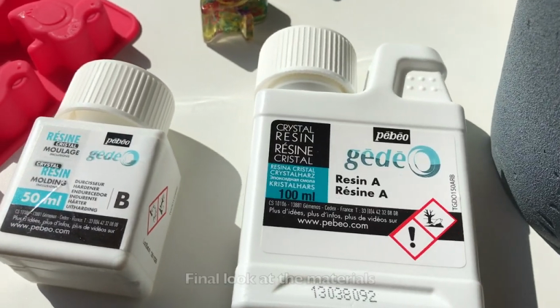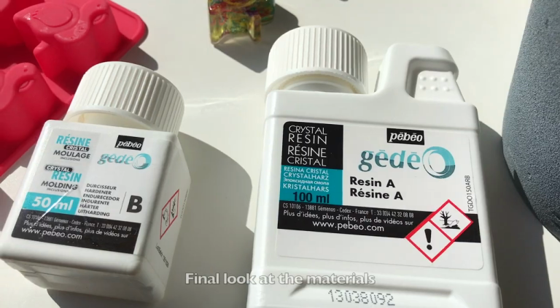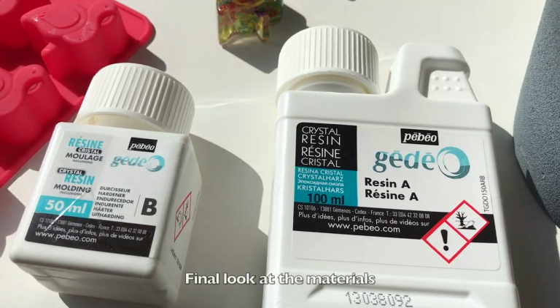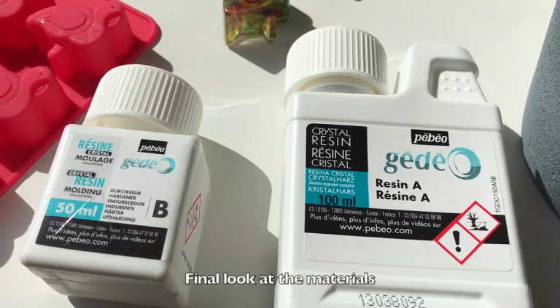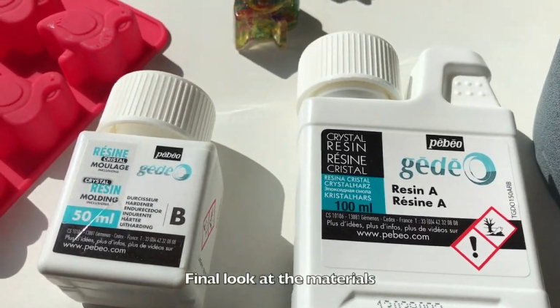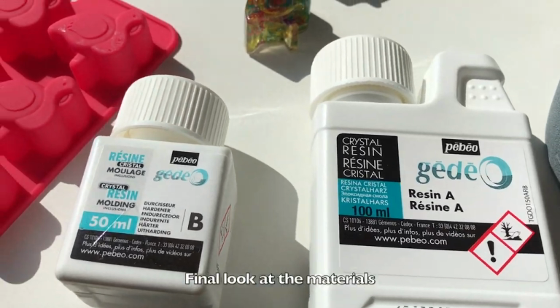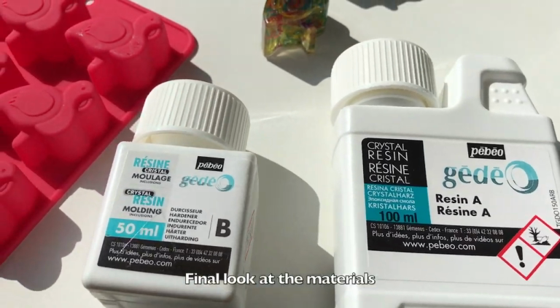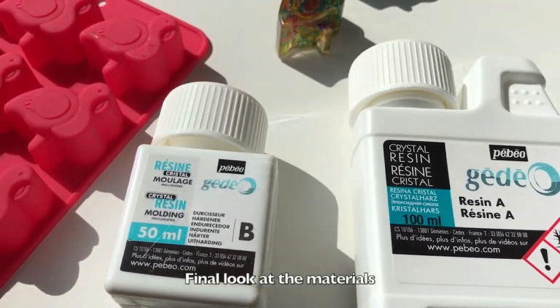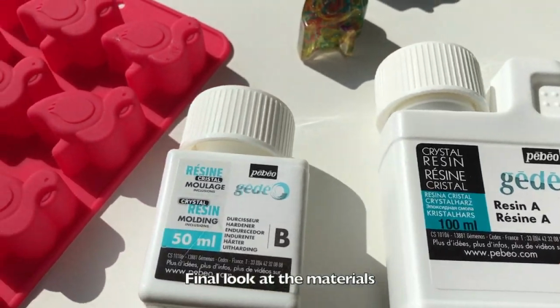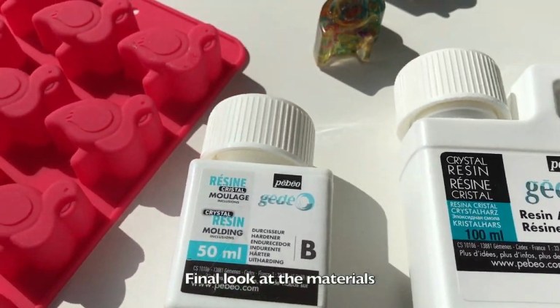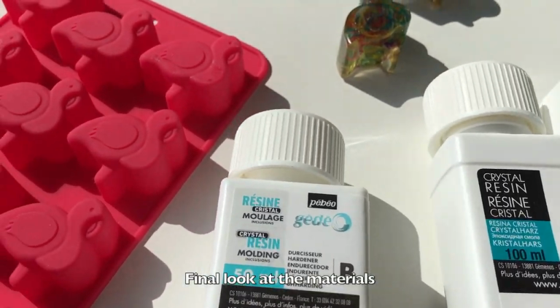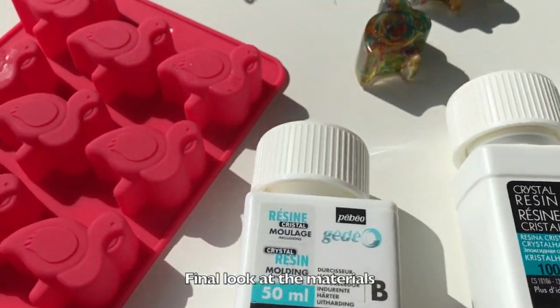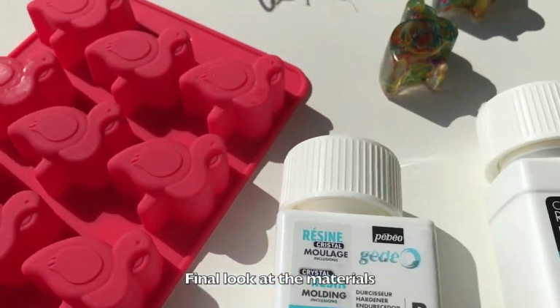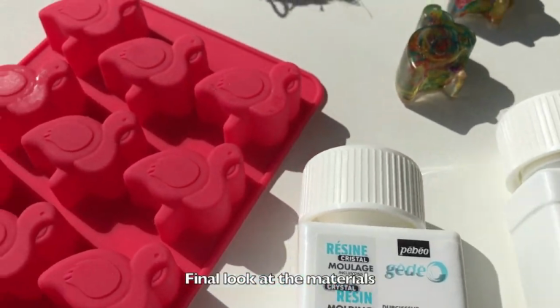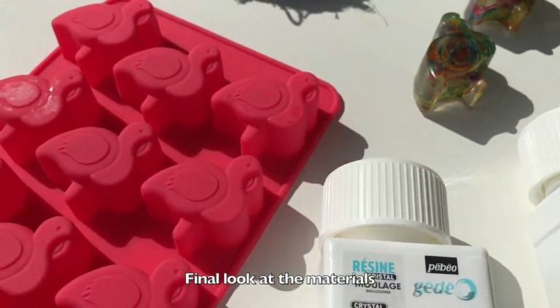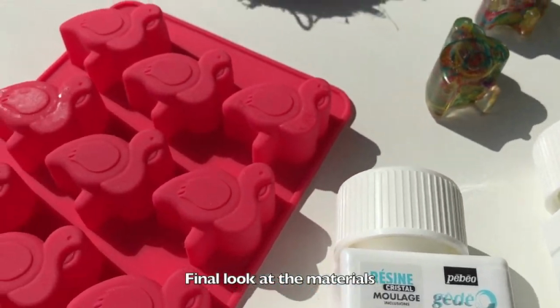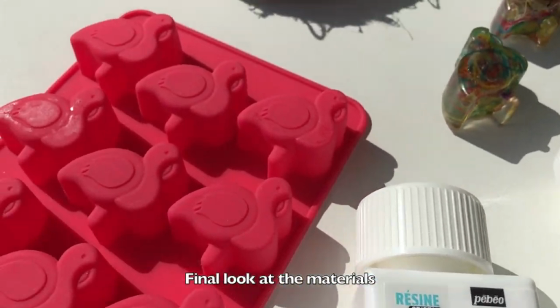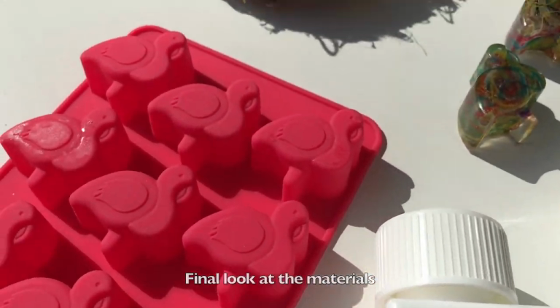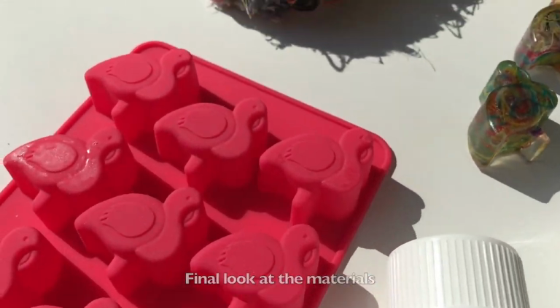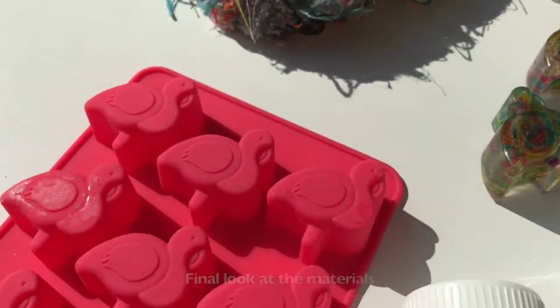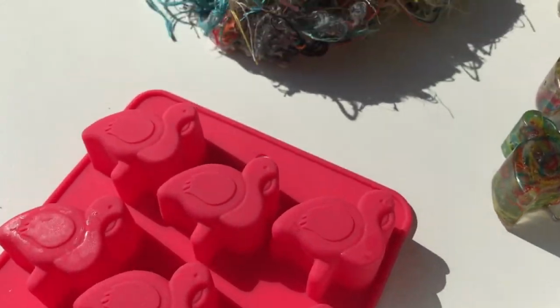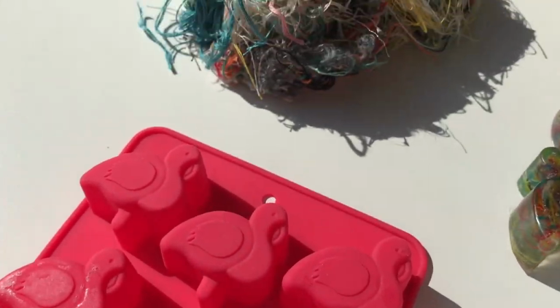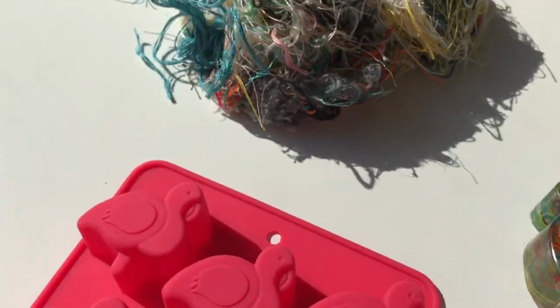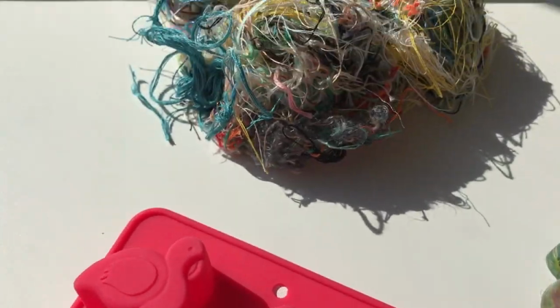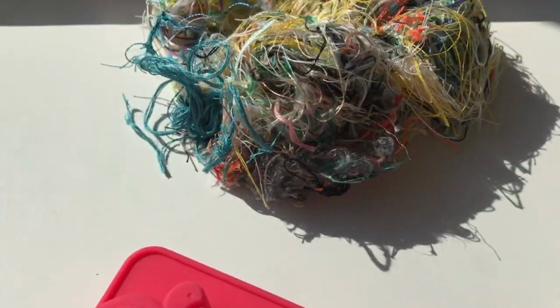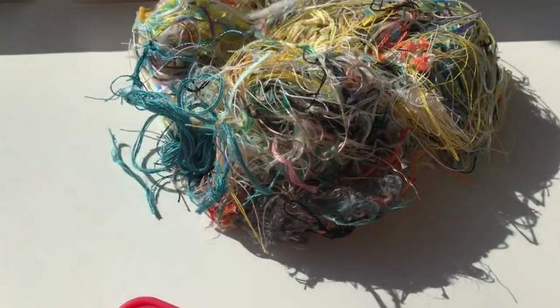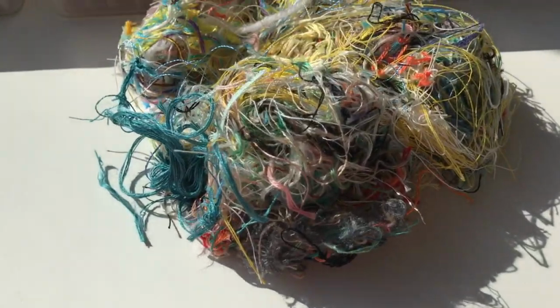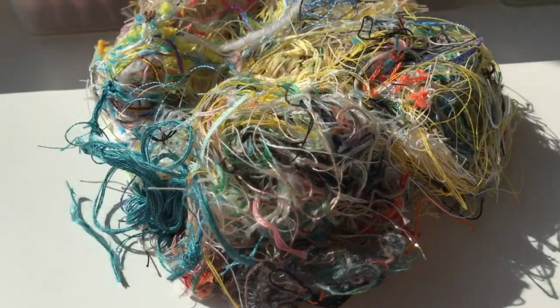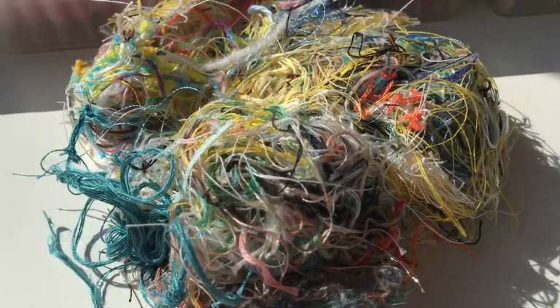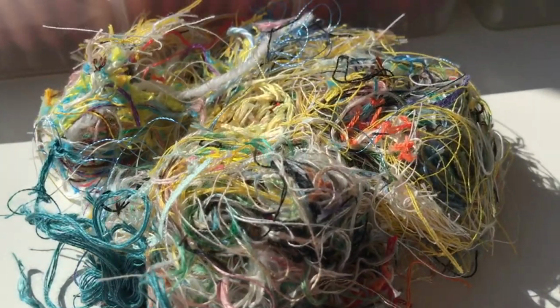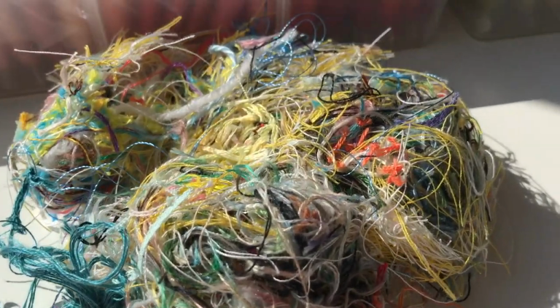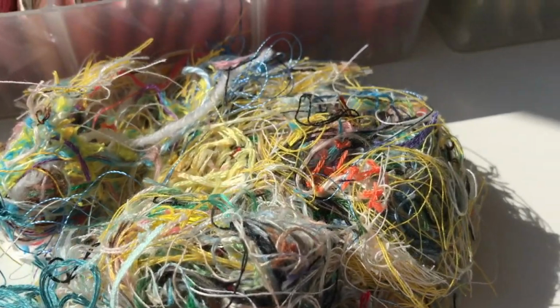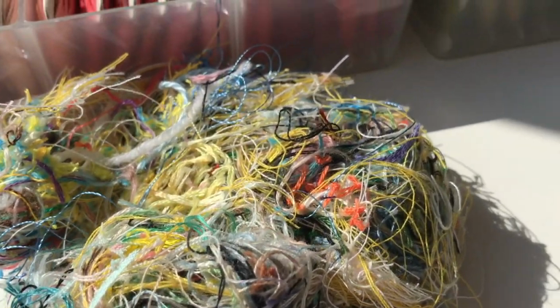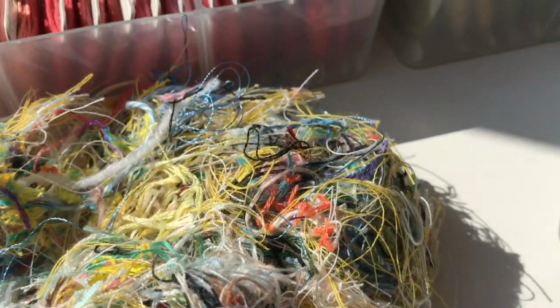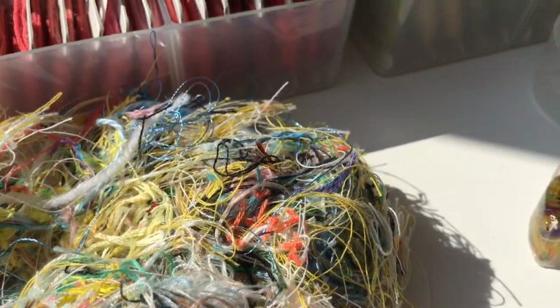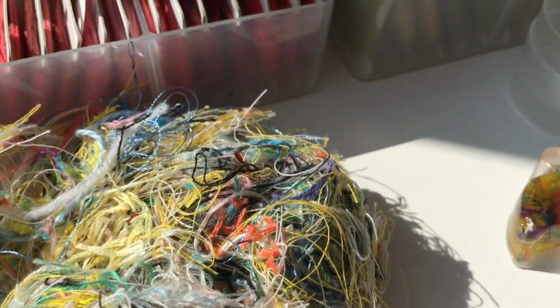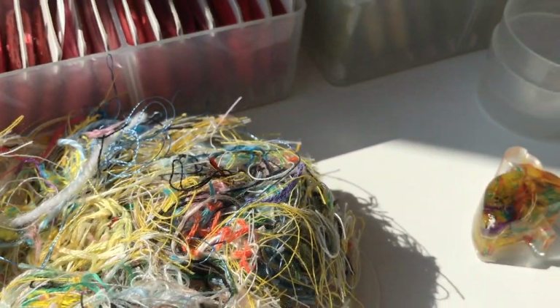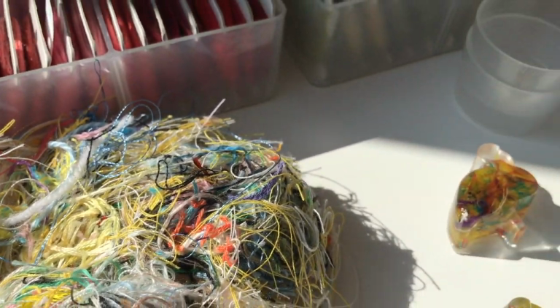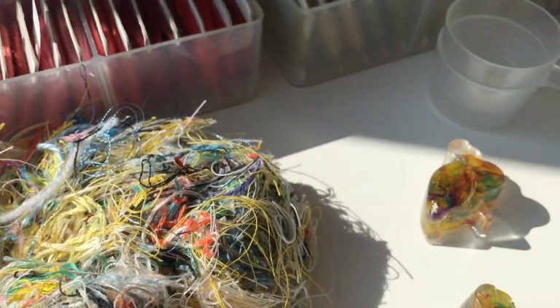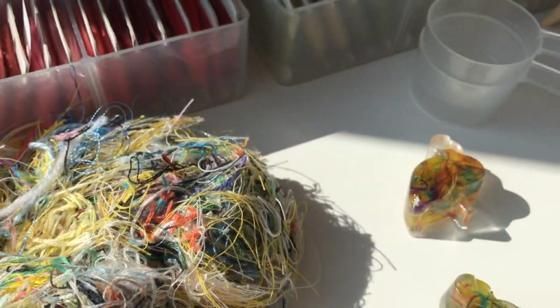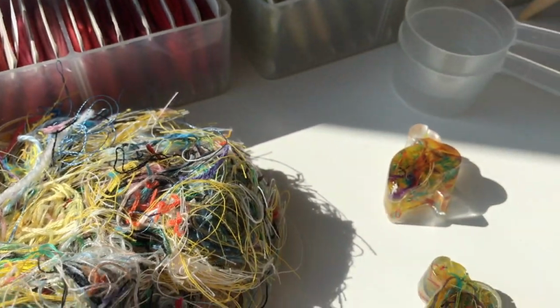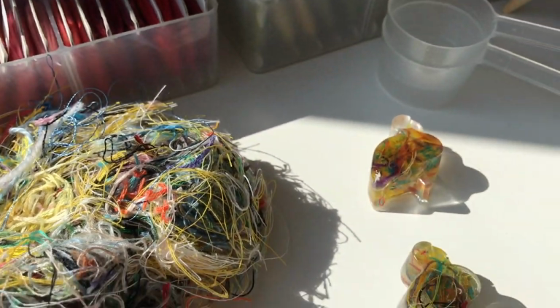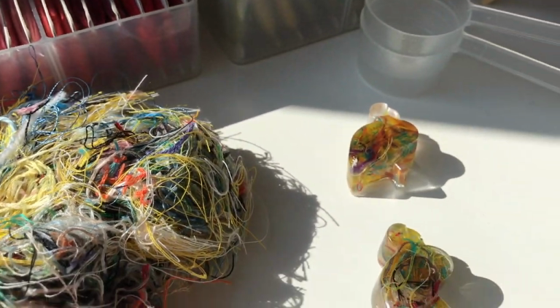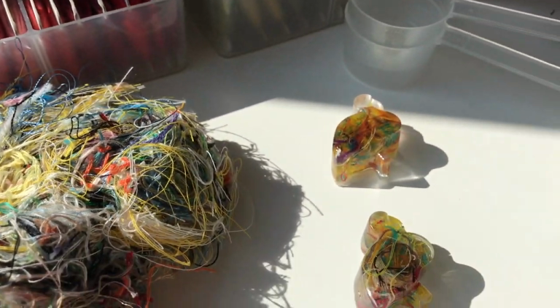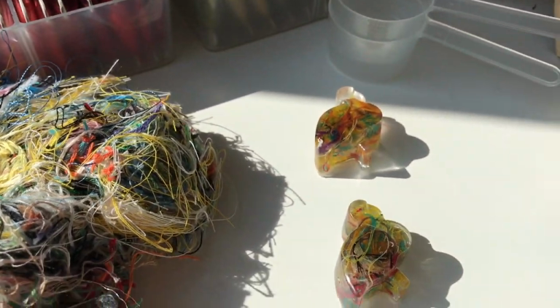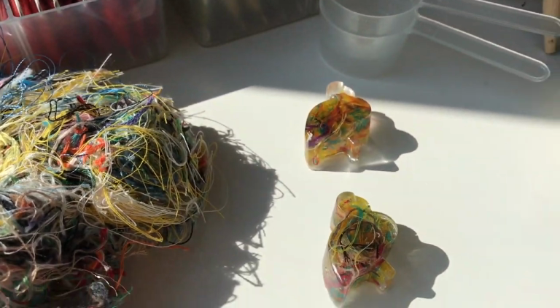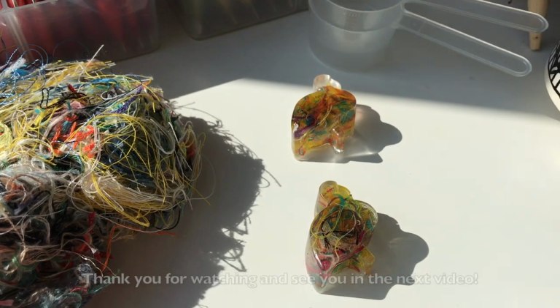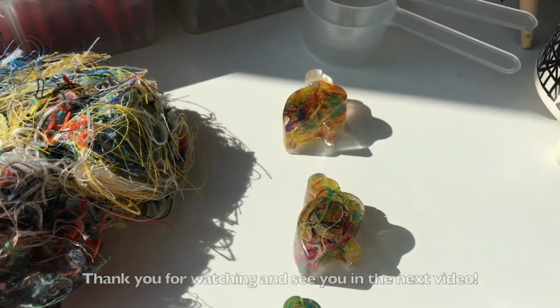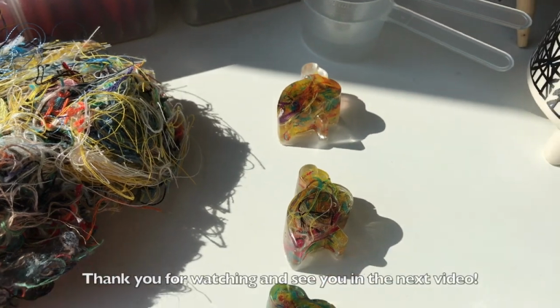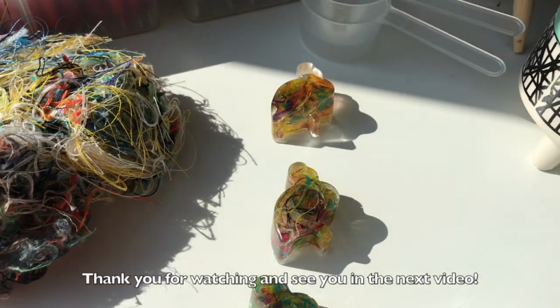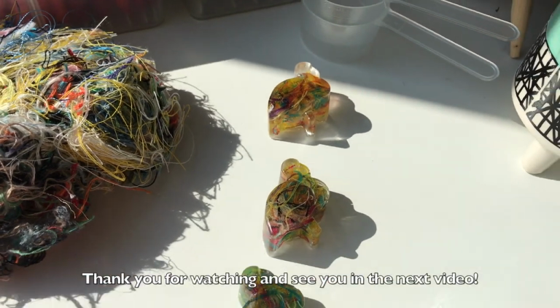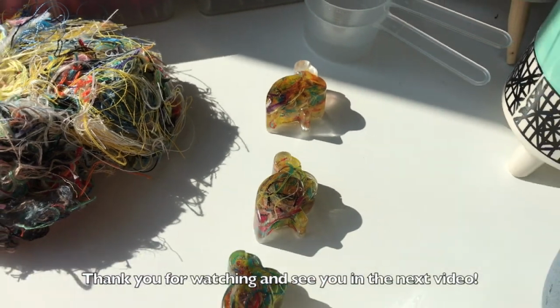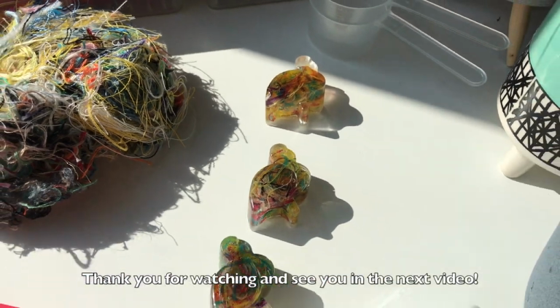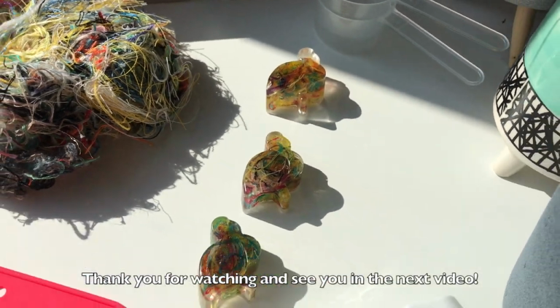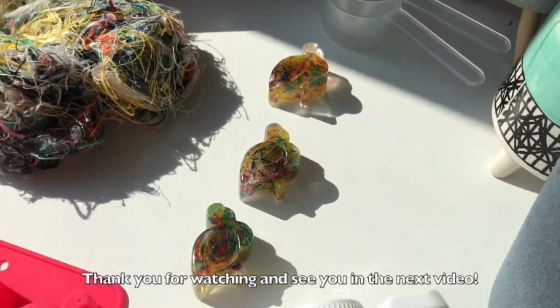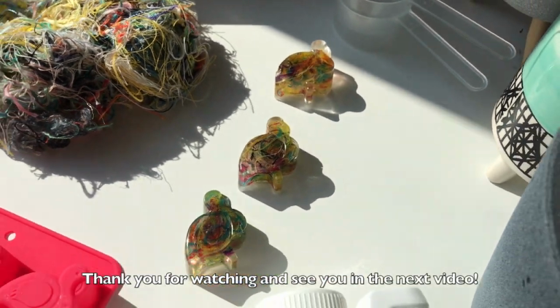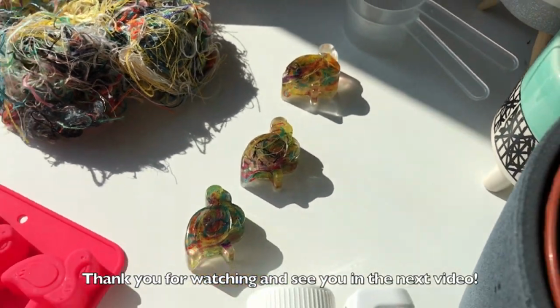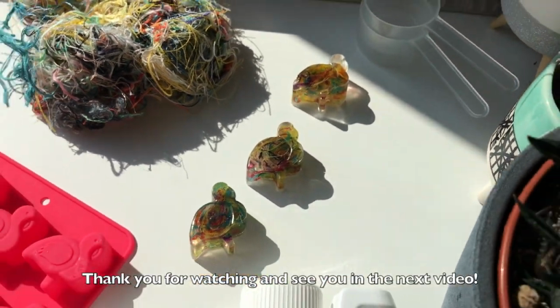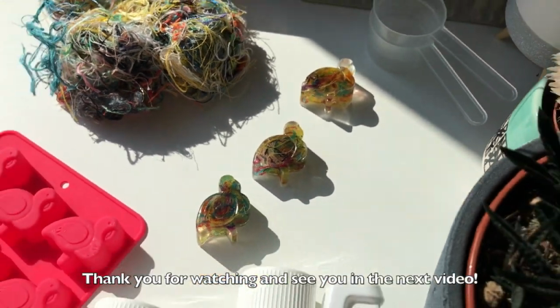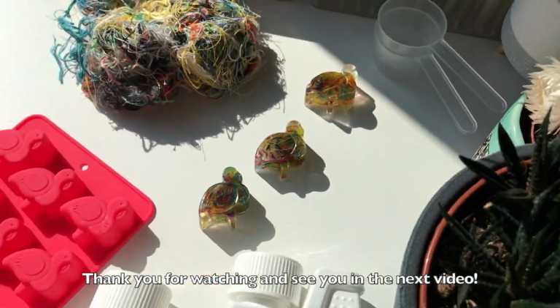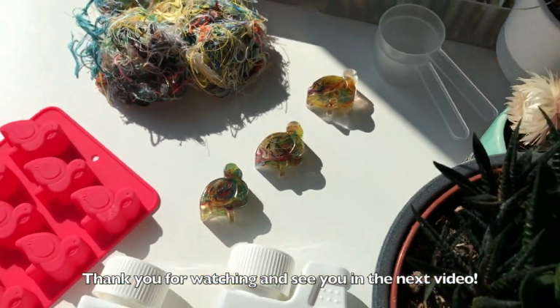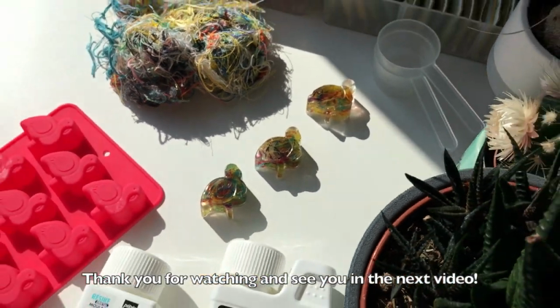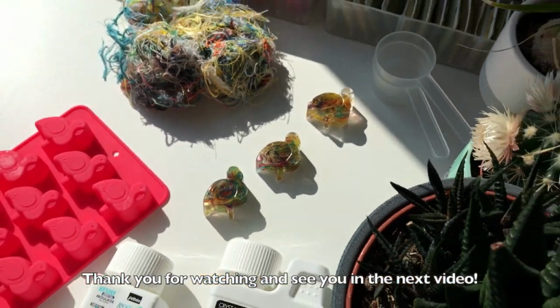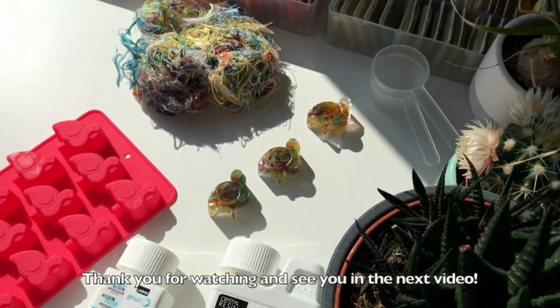Final look at the materials. I'll see you in the next video.